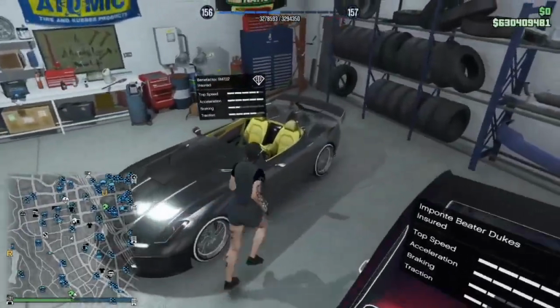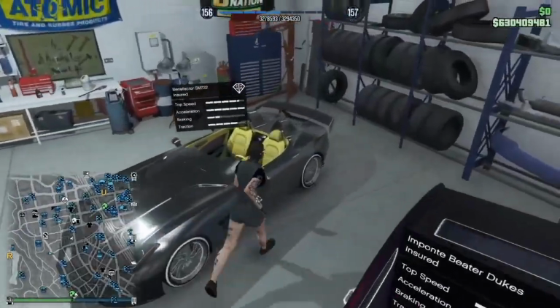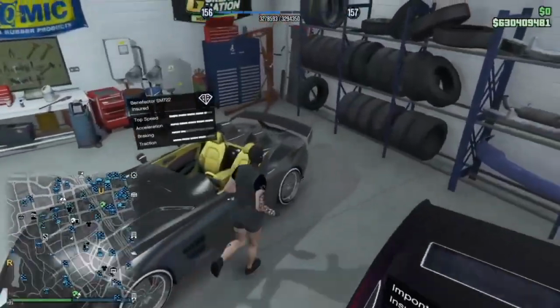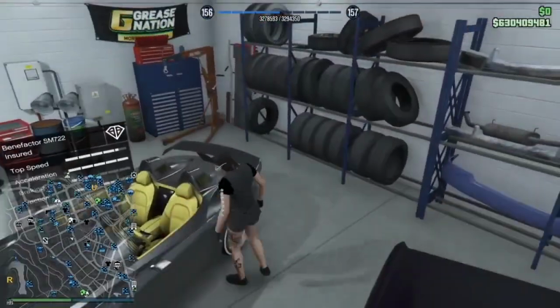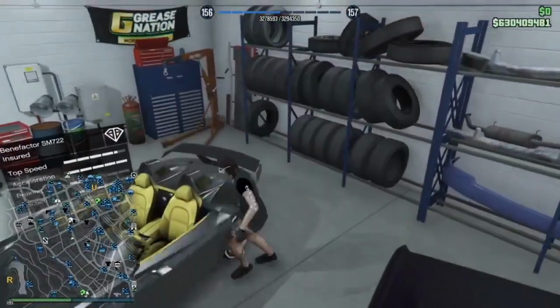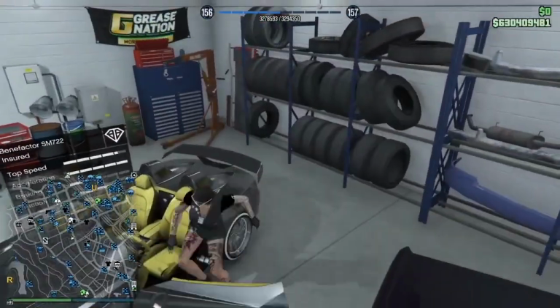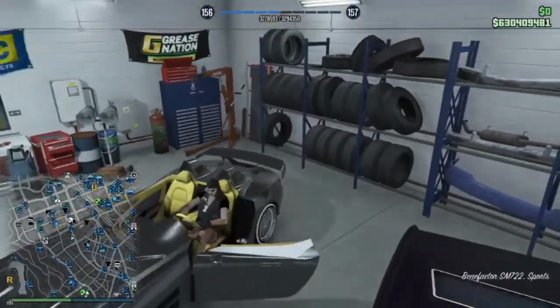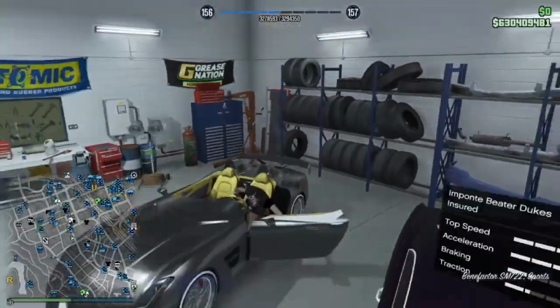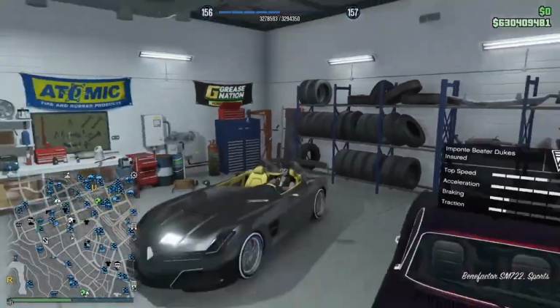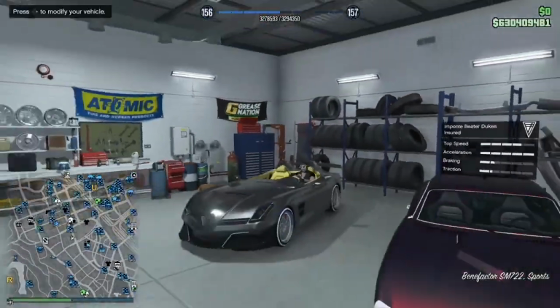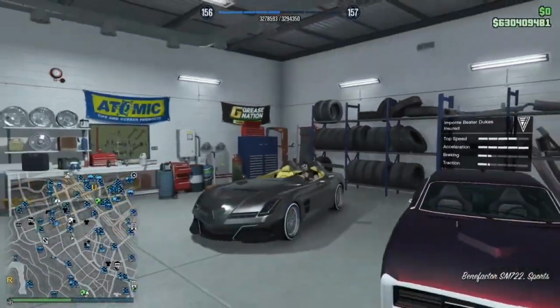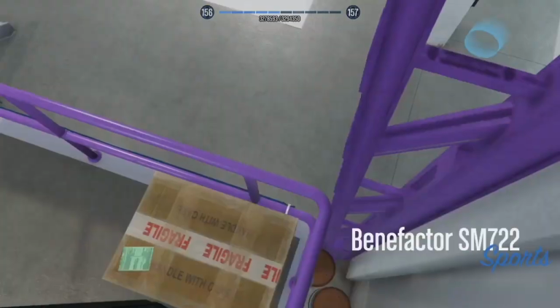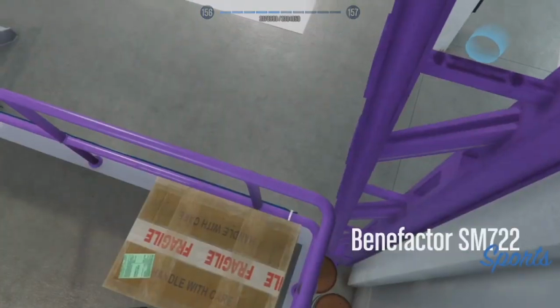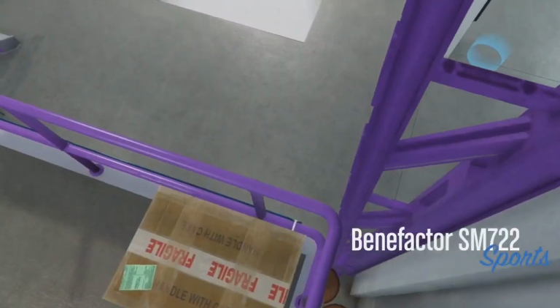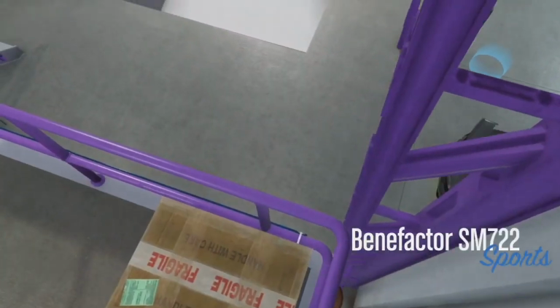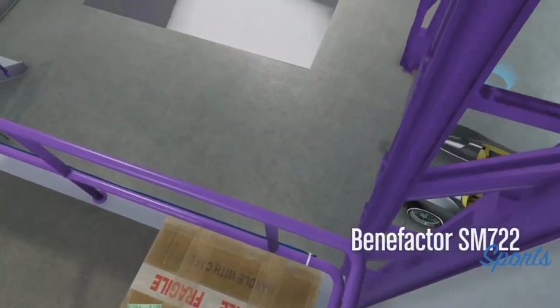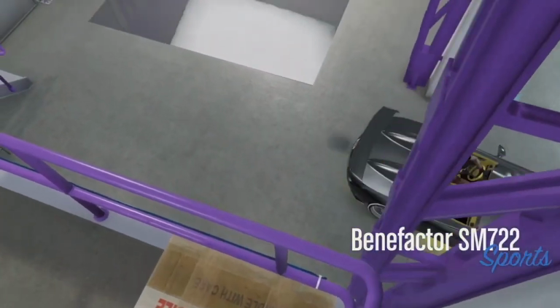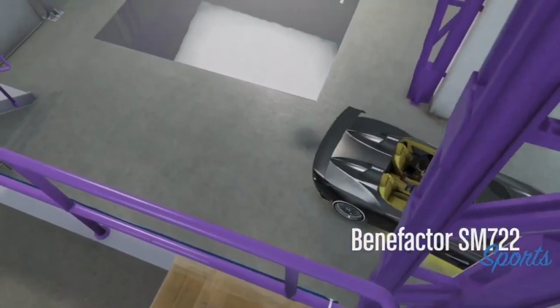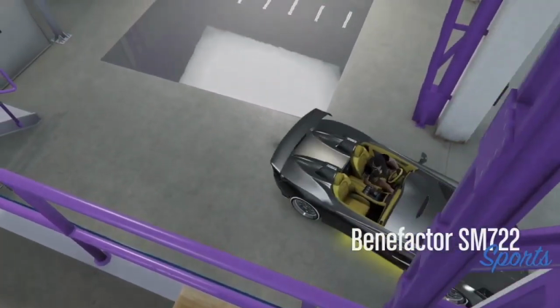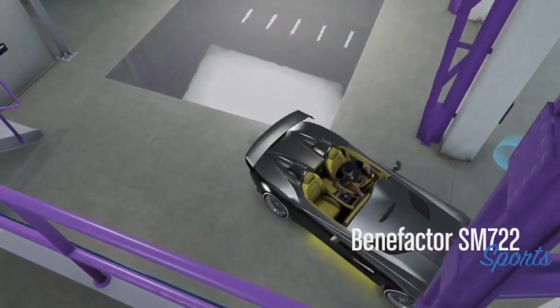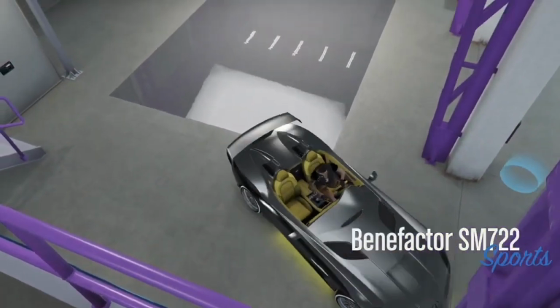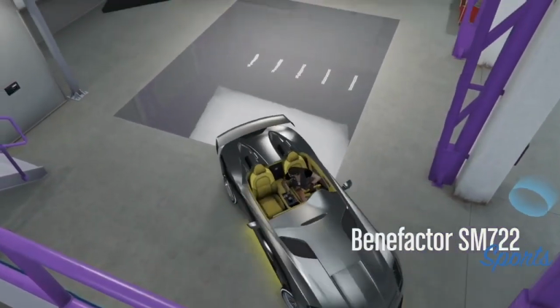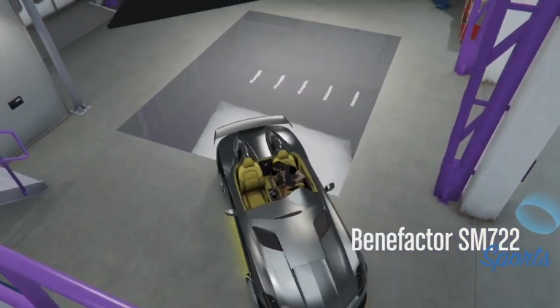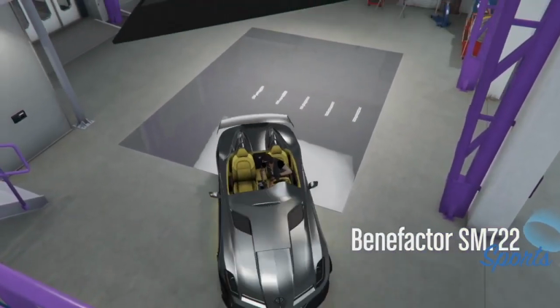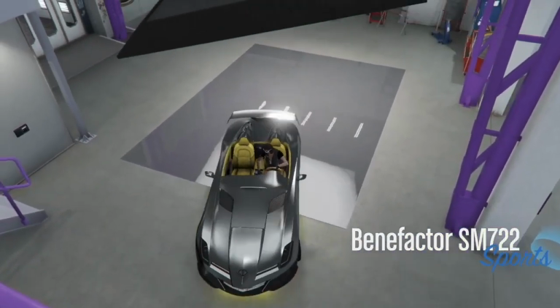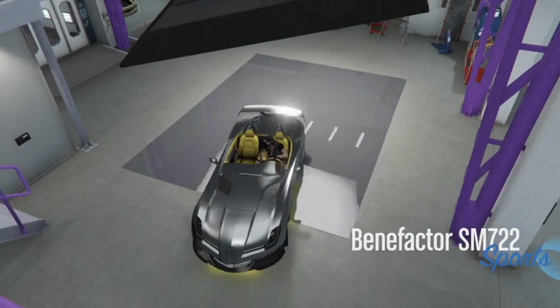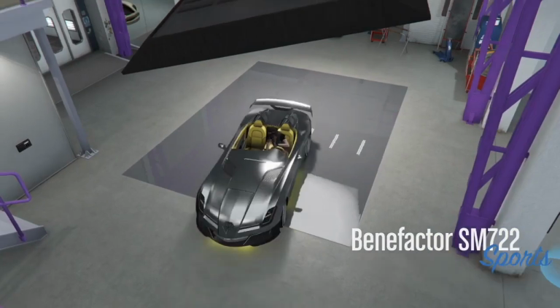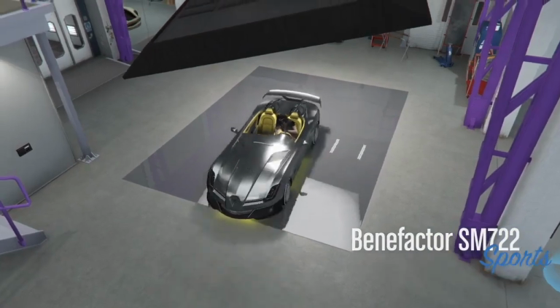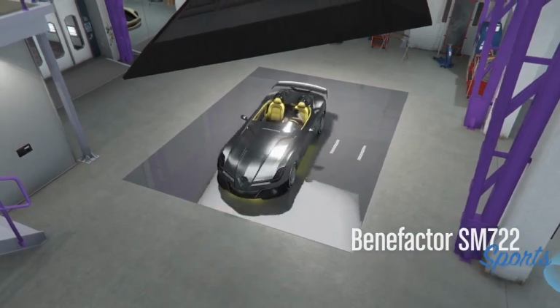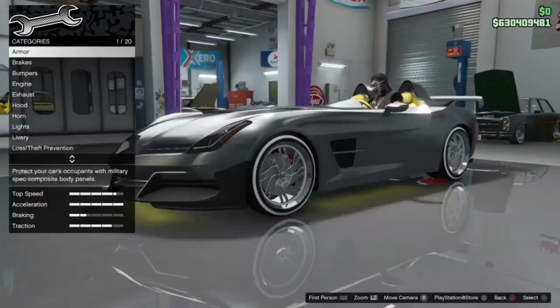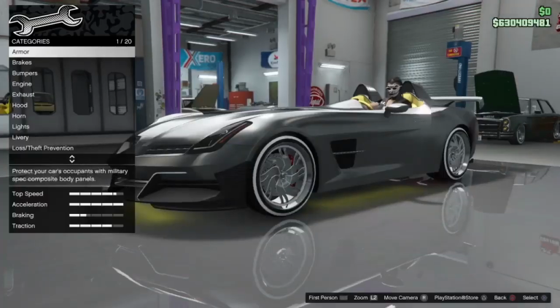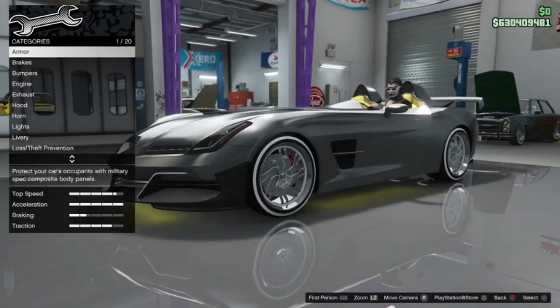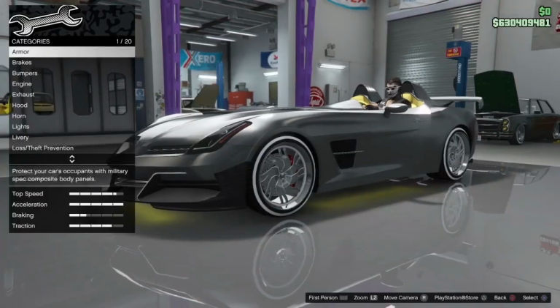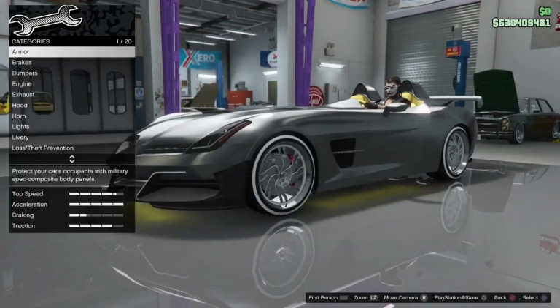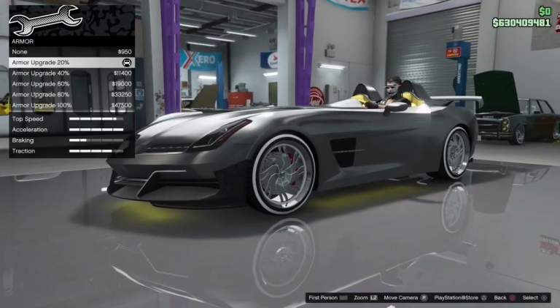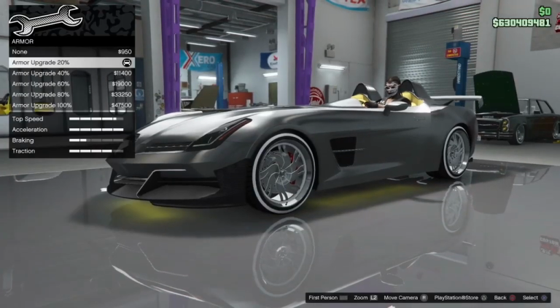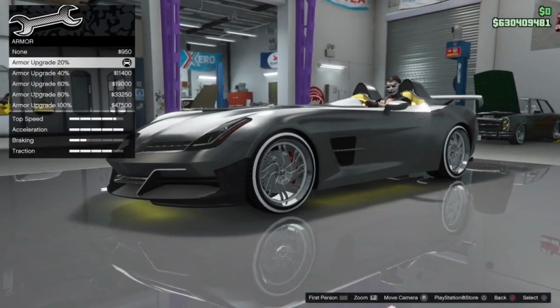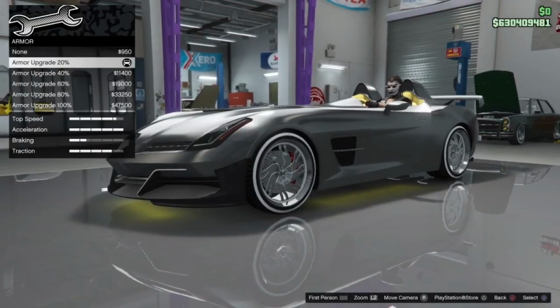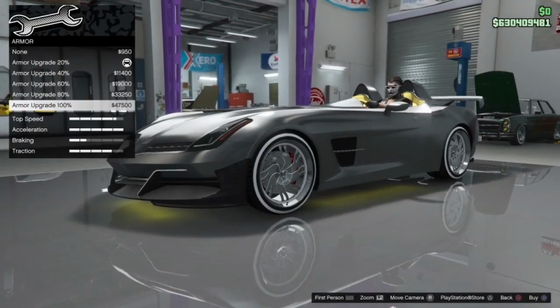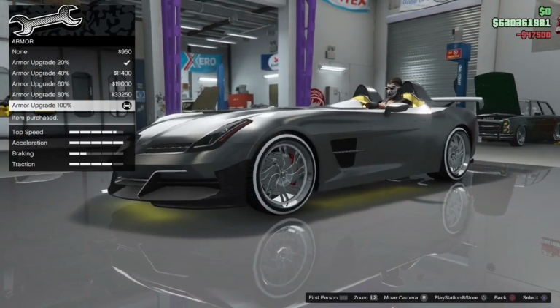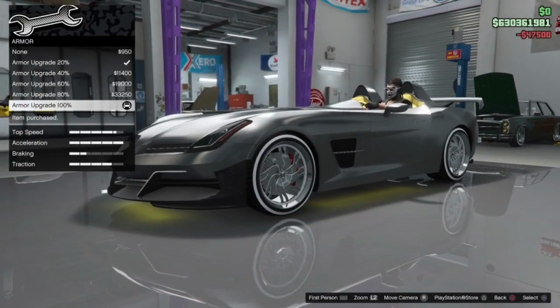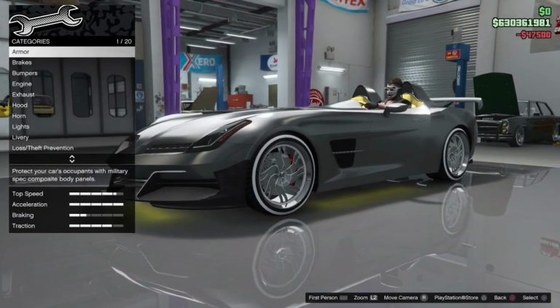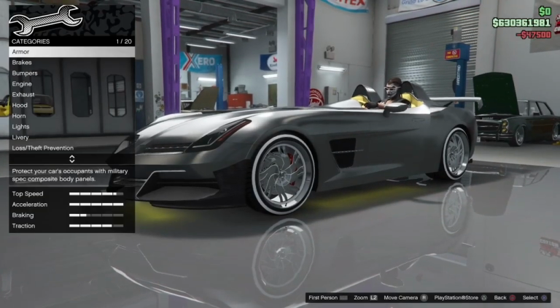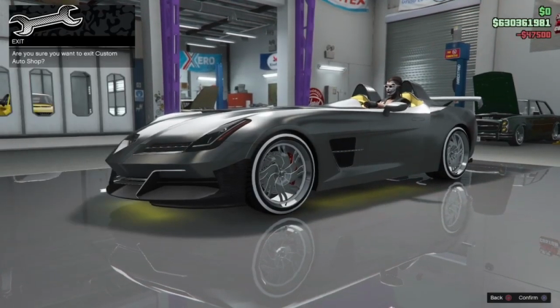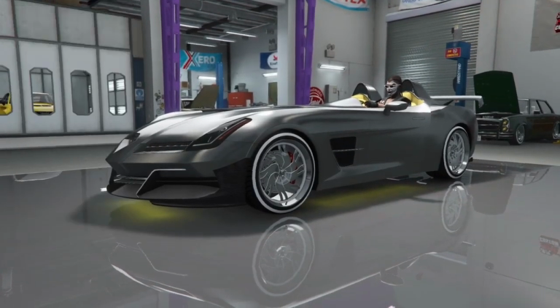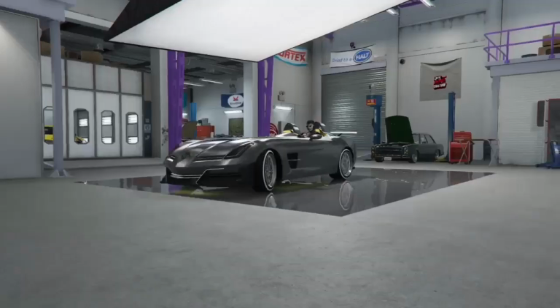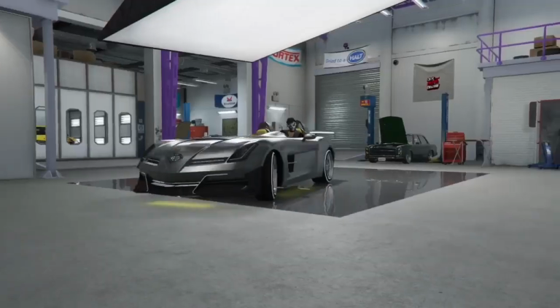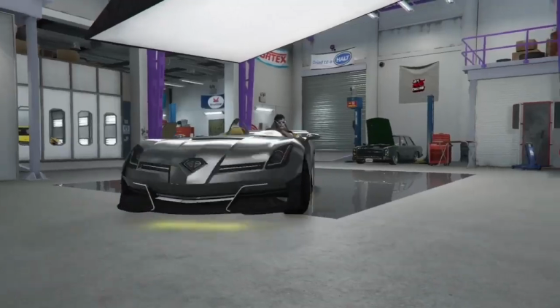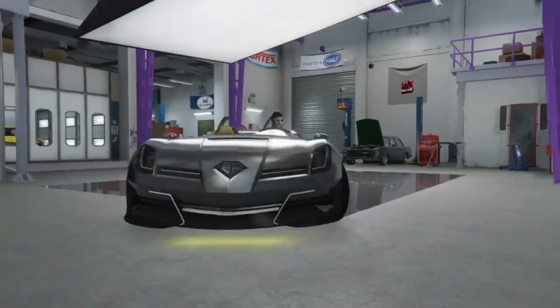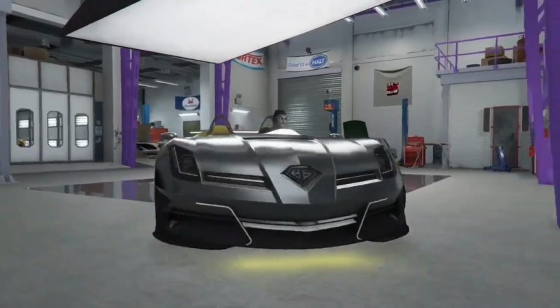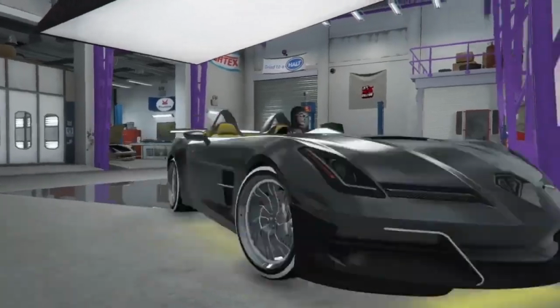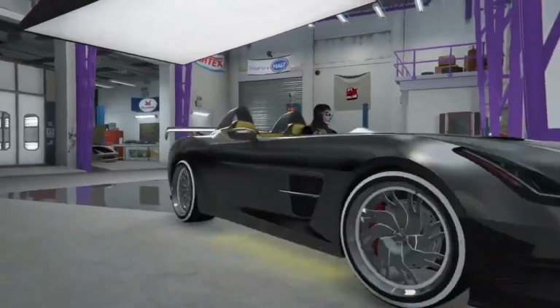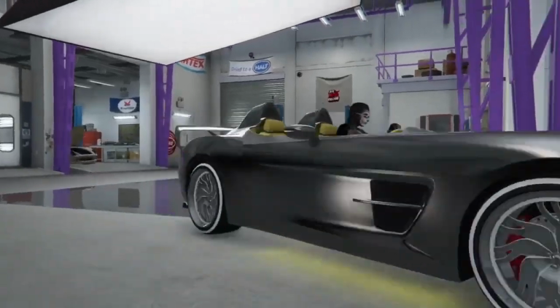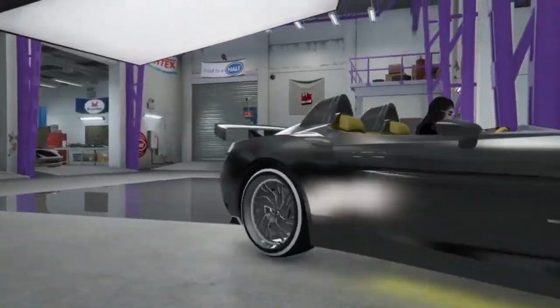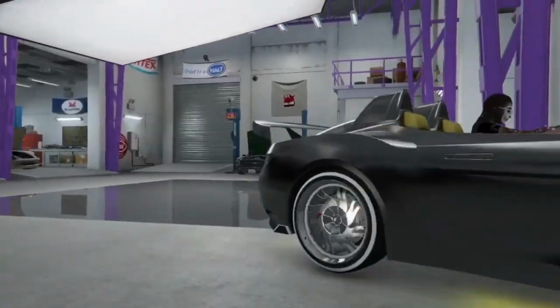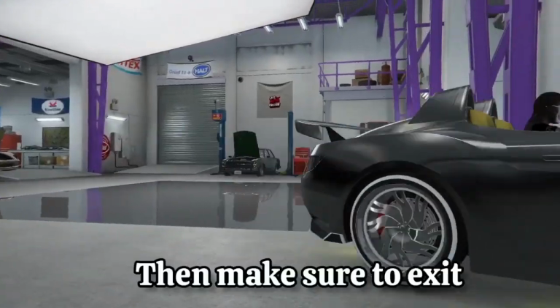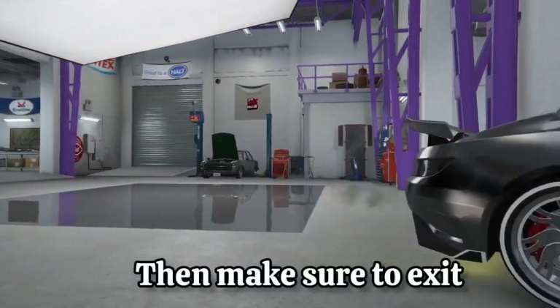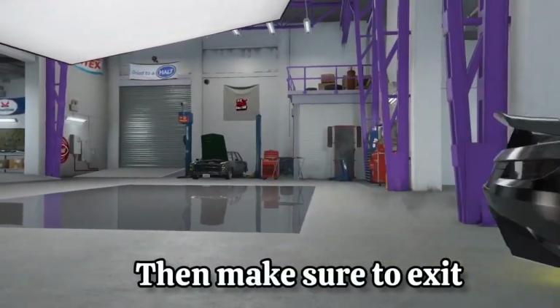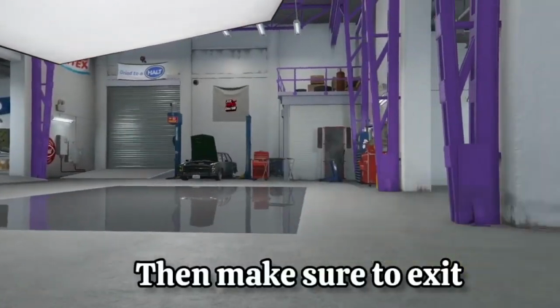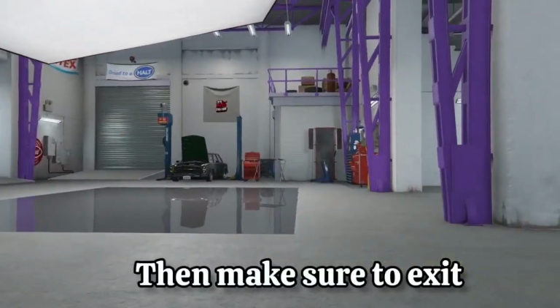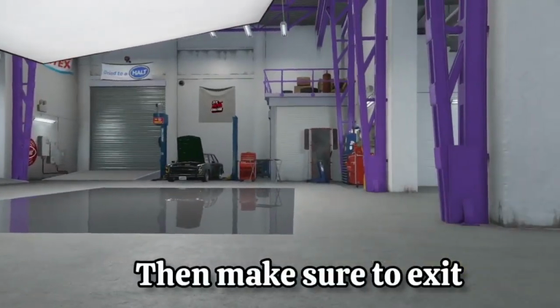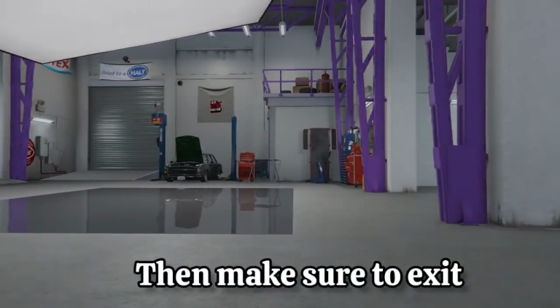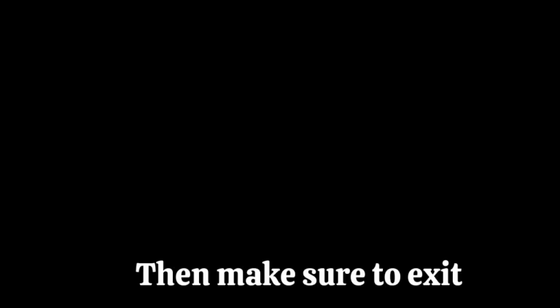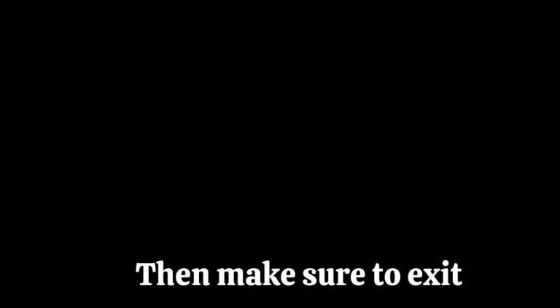Now go inside the car that you guys have the mods on, go ahead and press right on the d-pad to customize it, then change one thing on it.